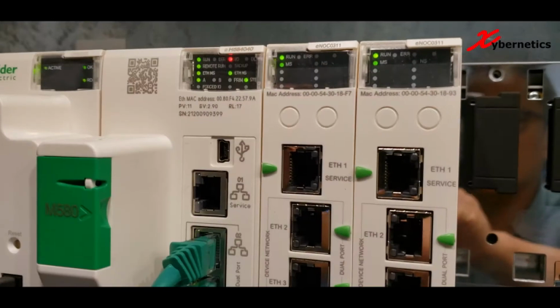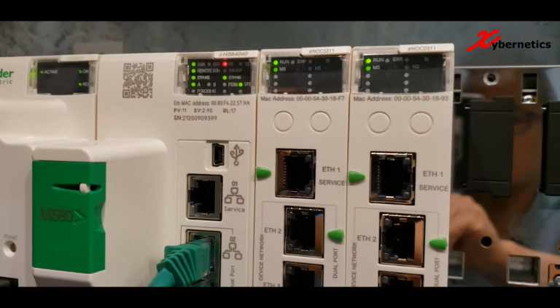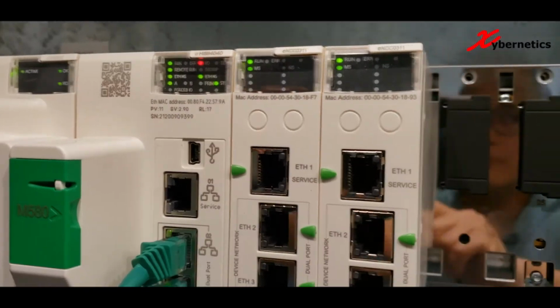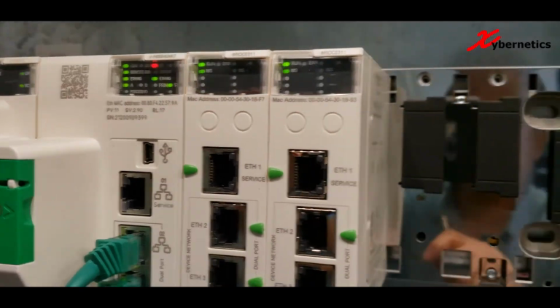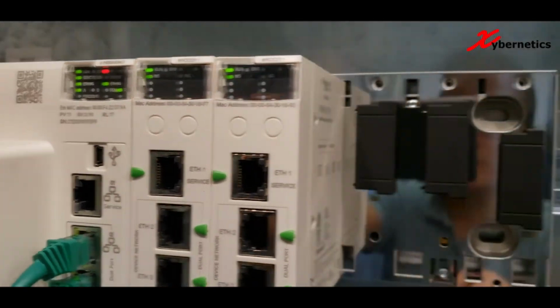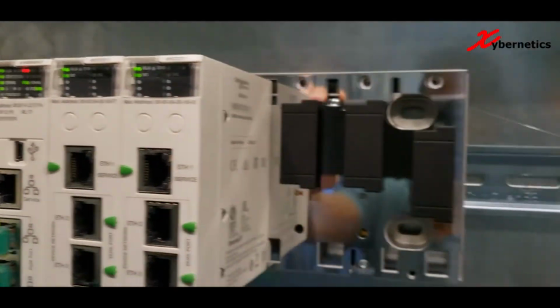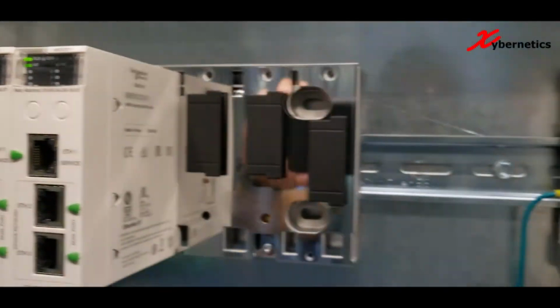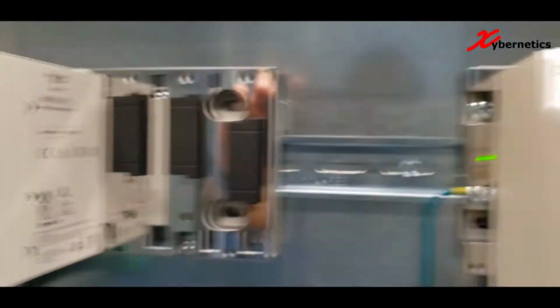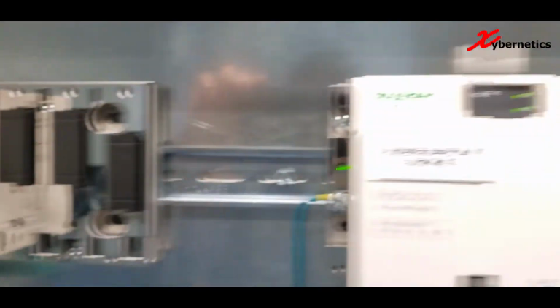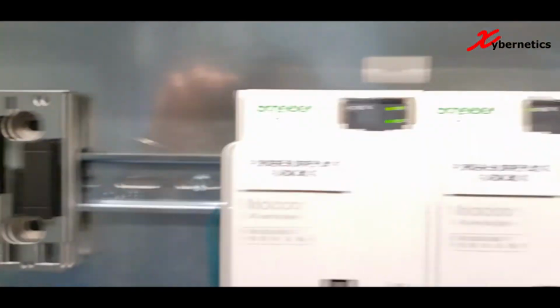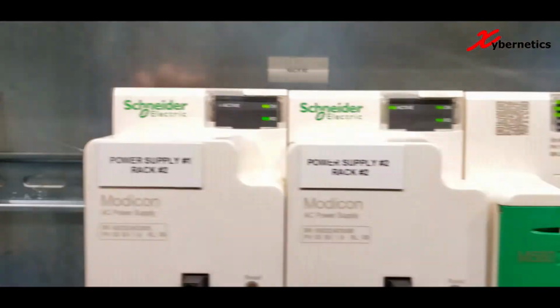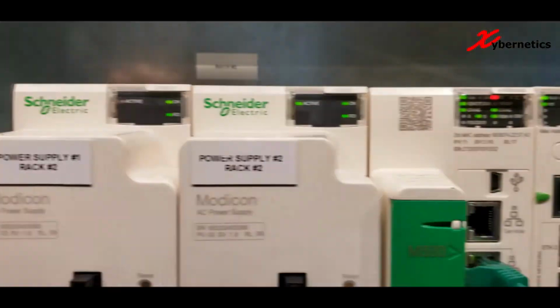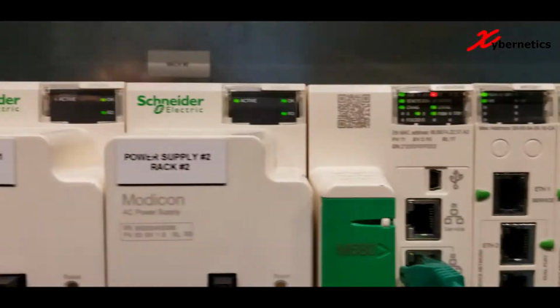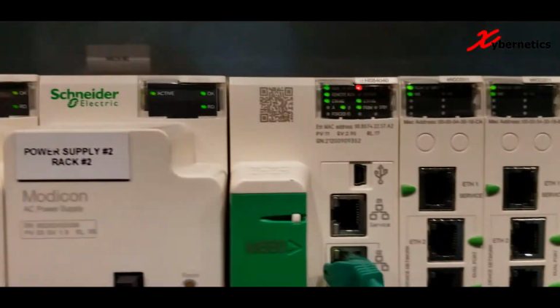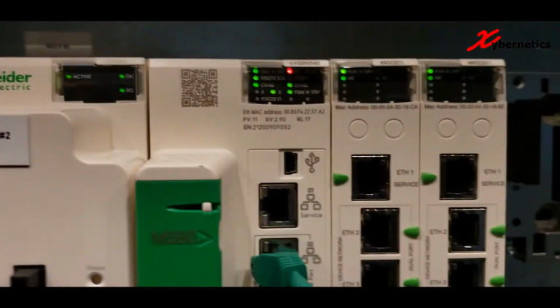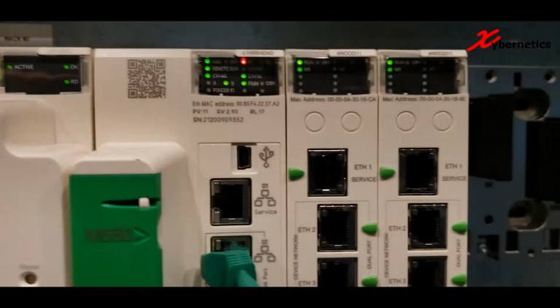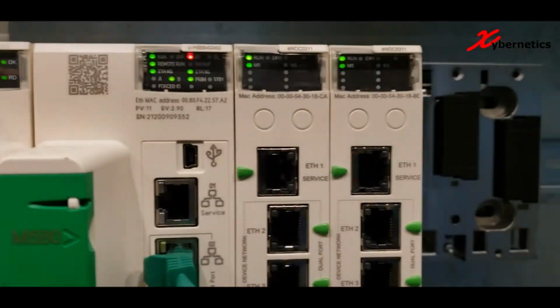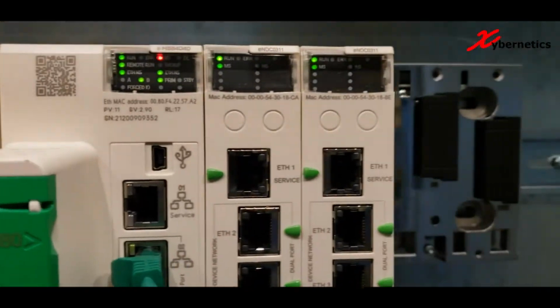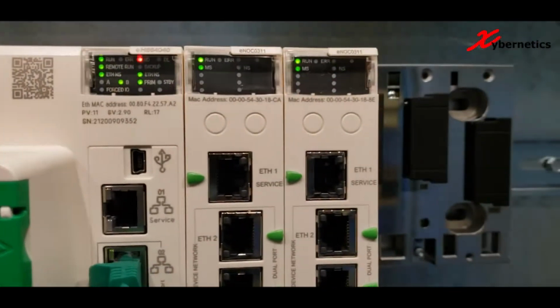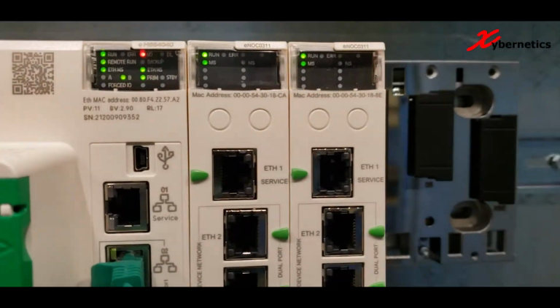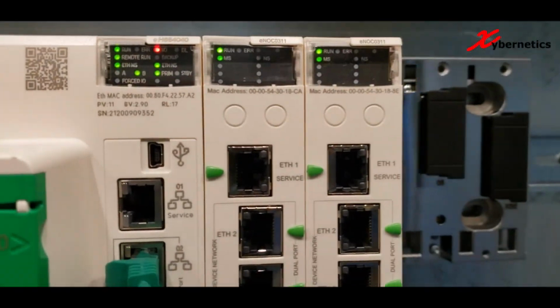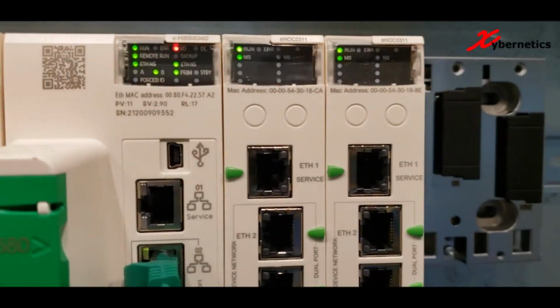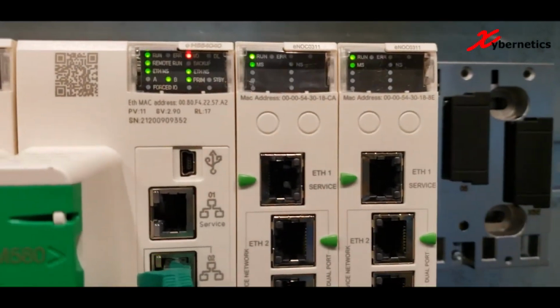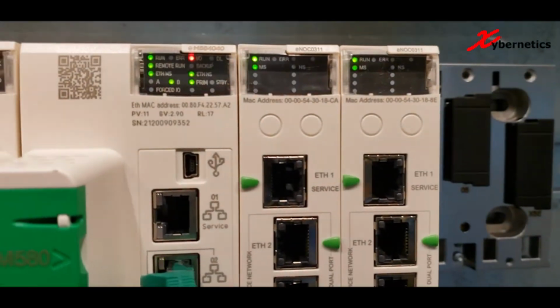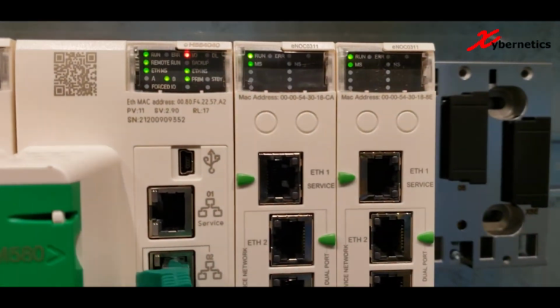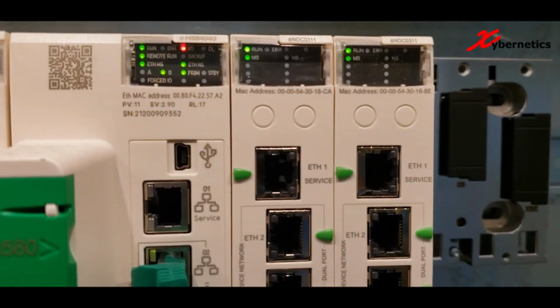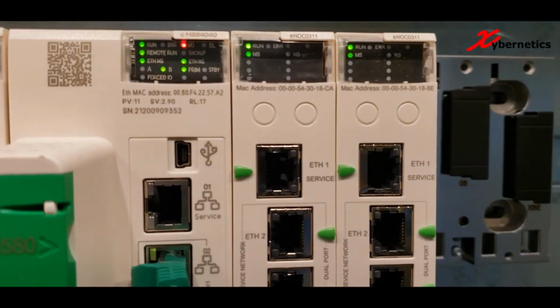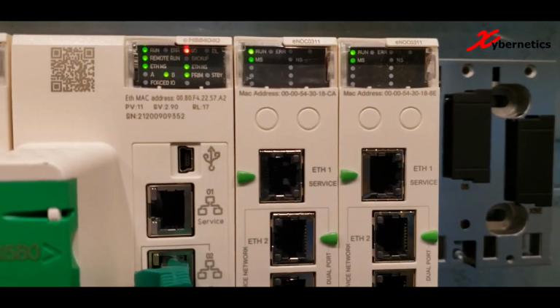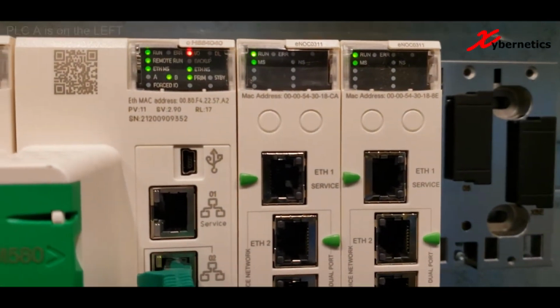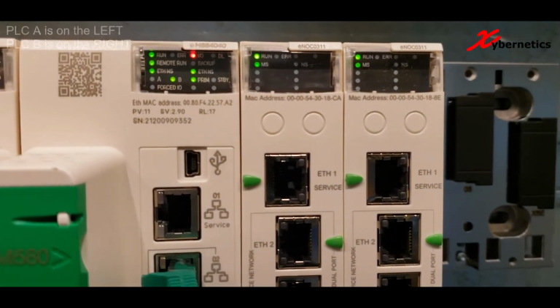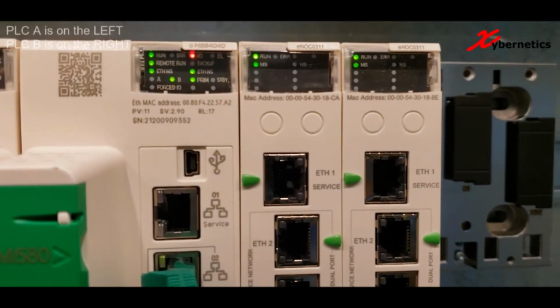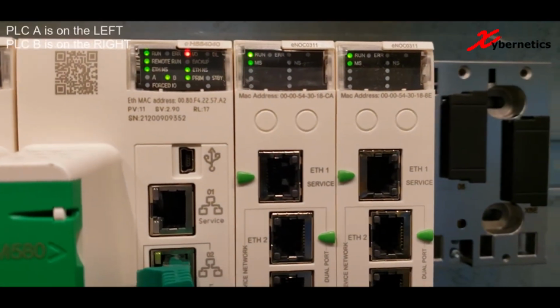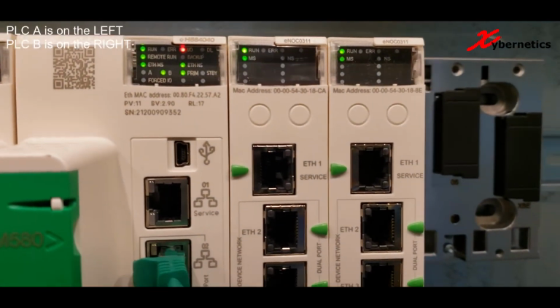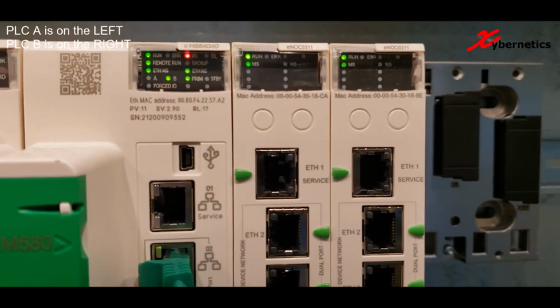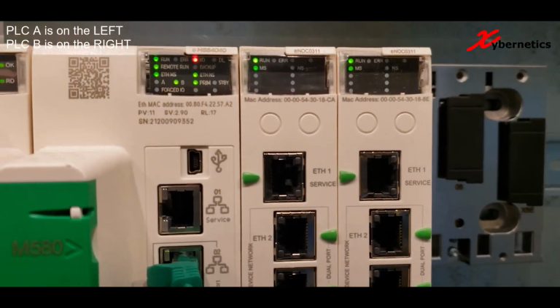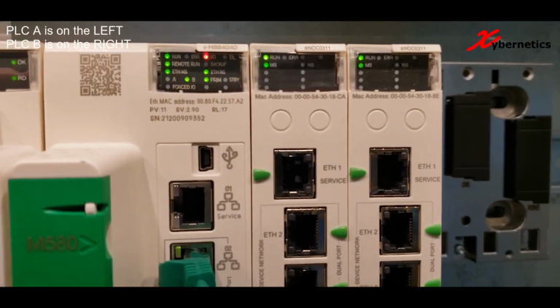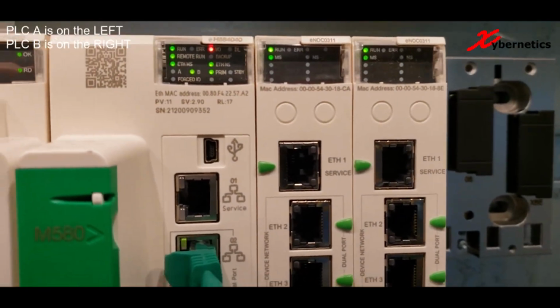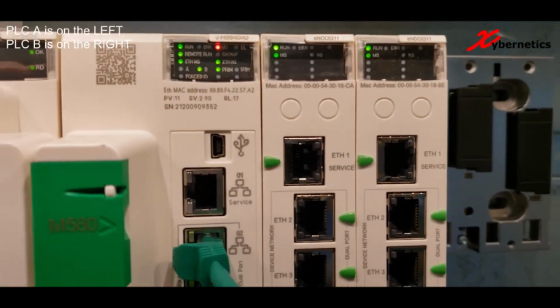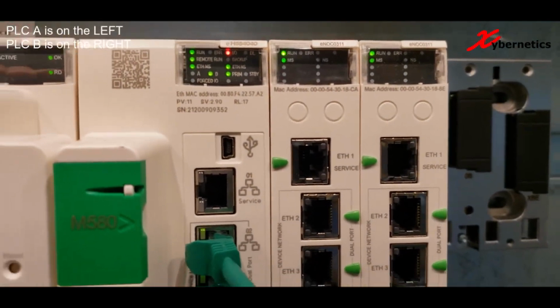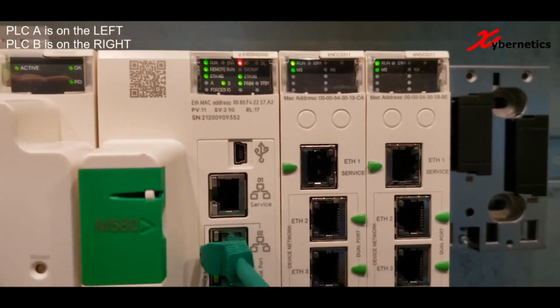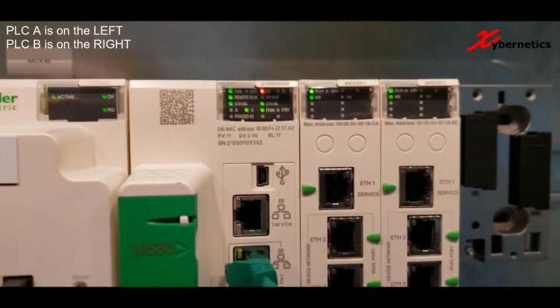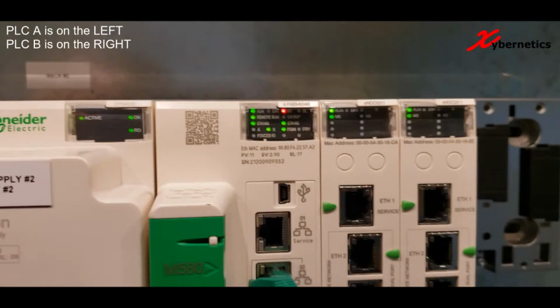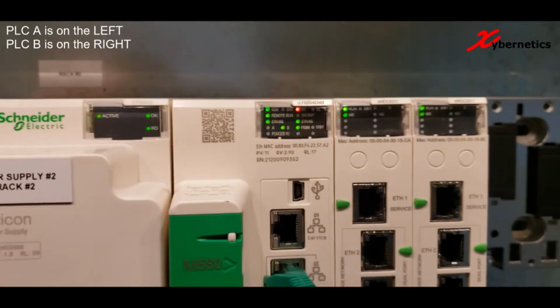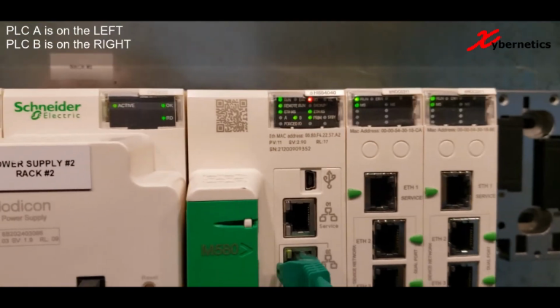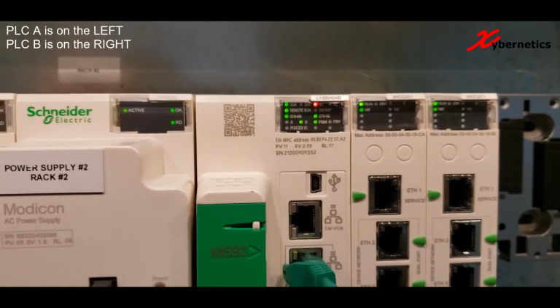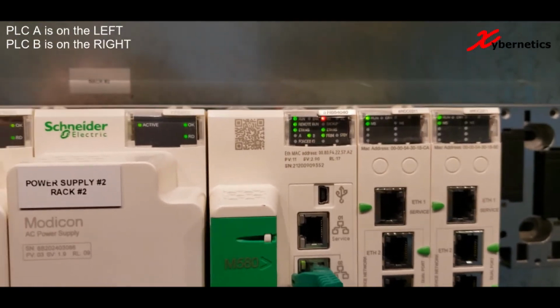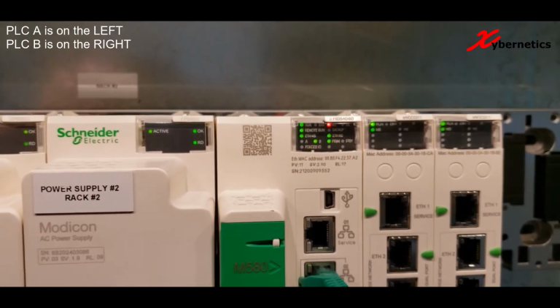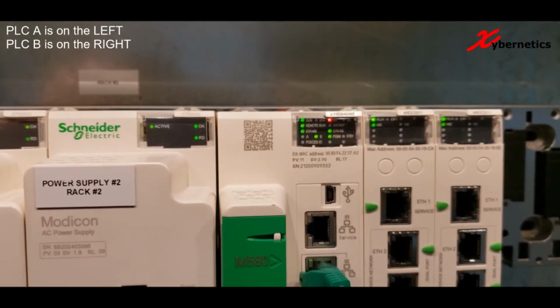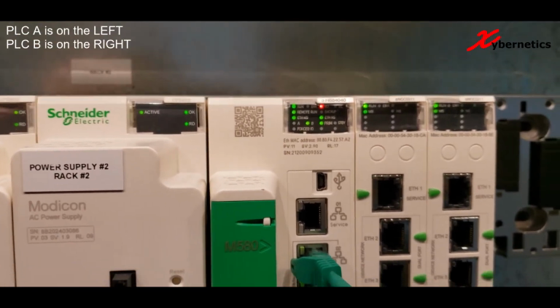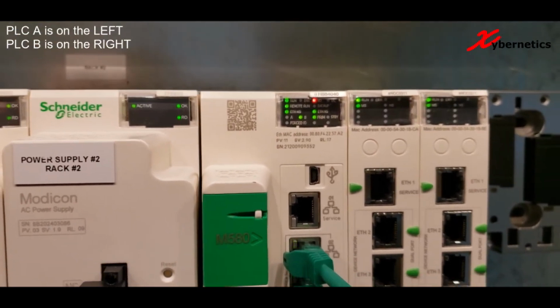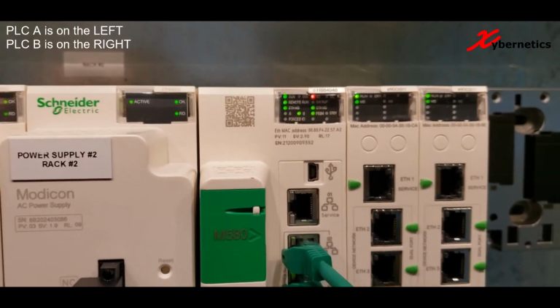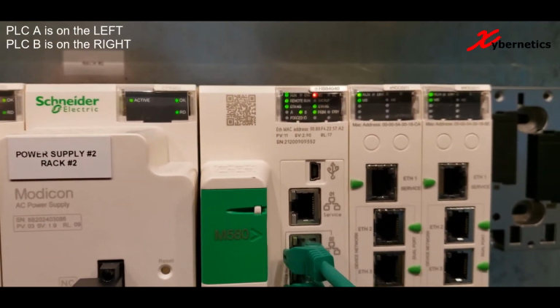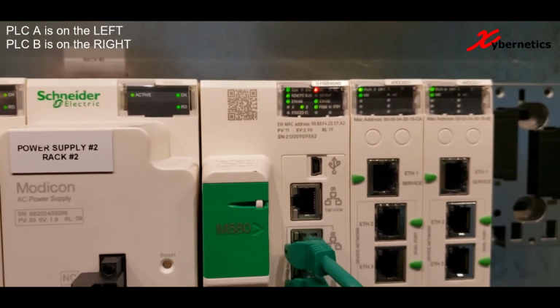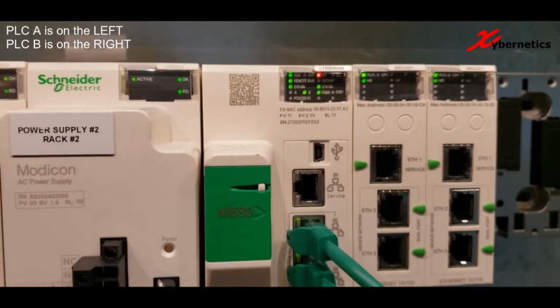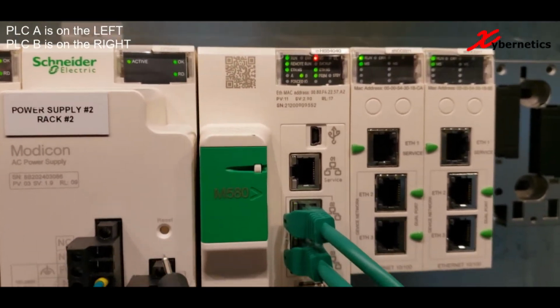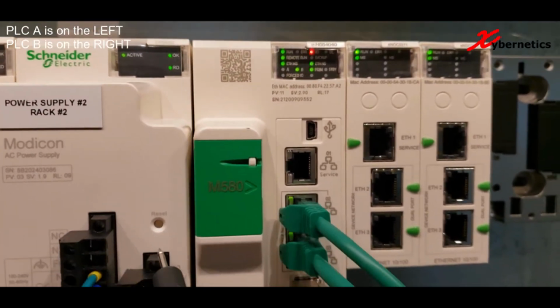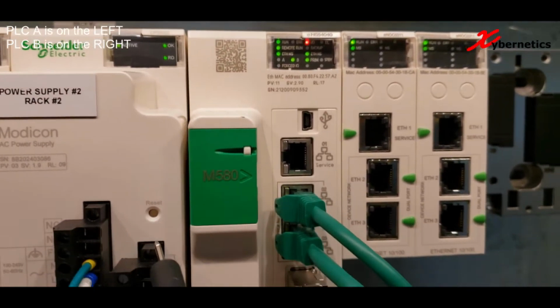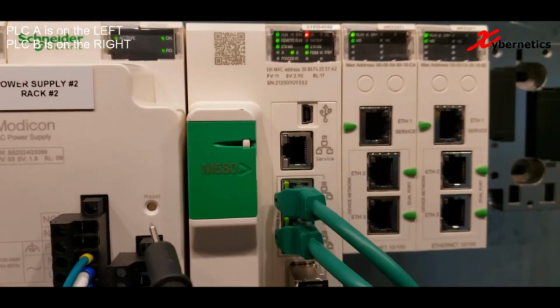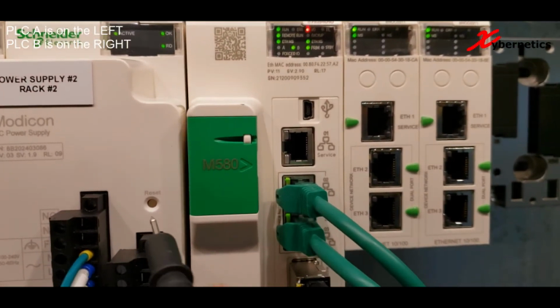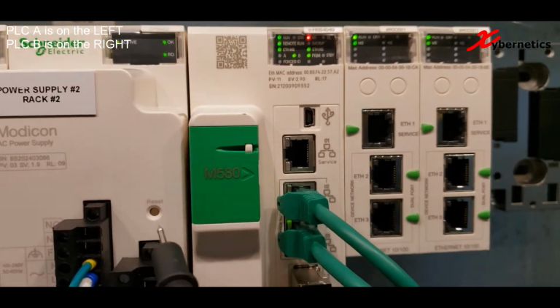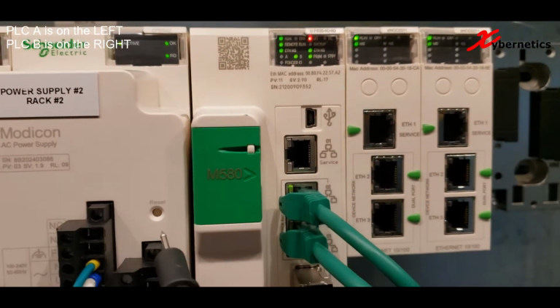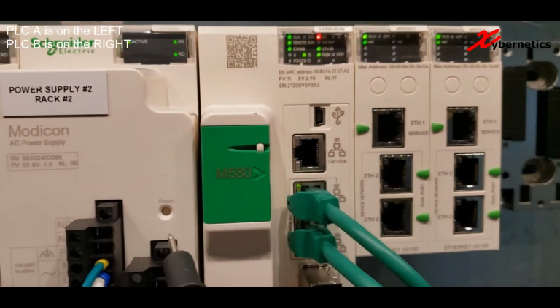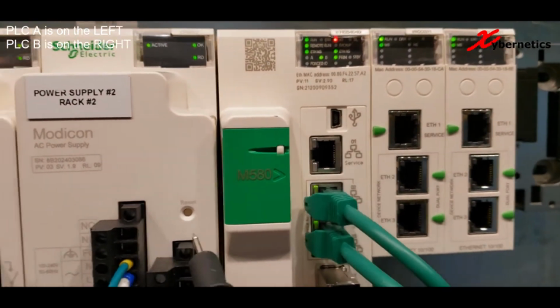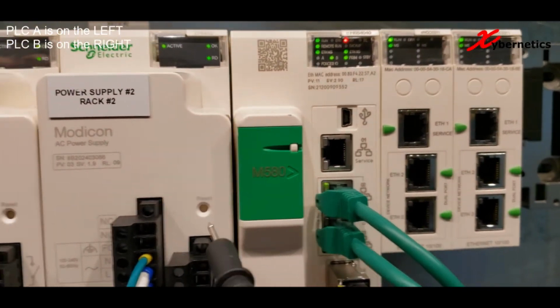Hello everyone! We got two PLCs here. We're going to demonstrate what happens if one of the PLCs gets power cycled.